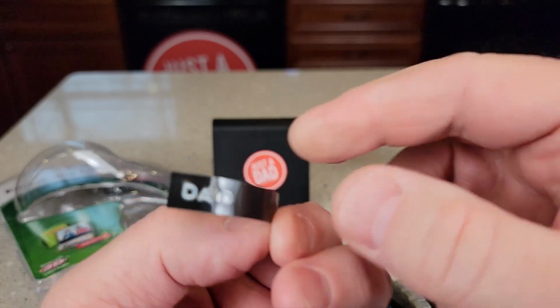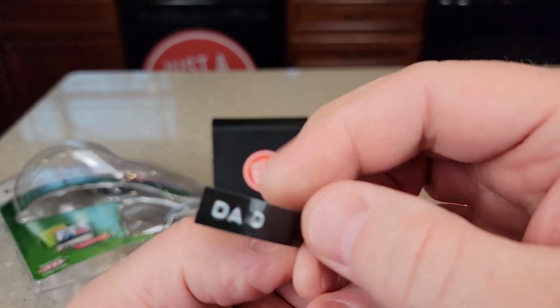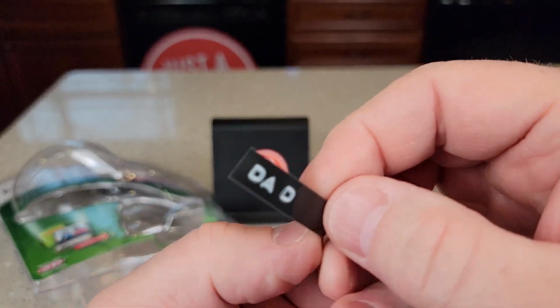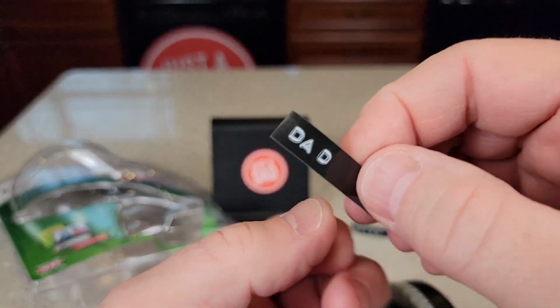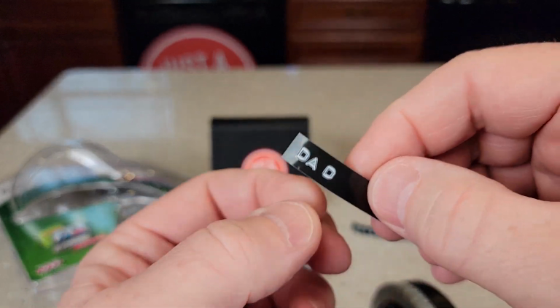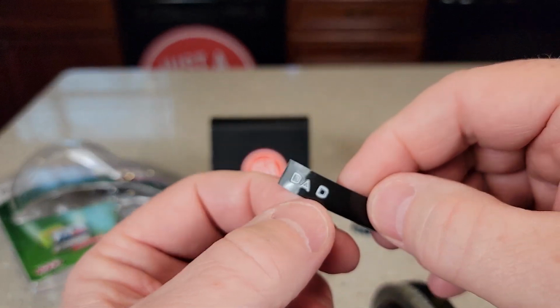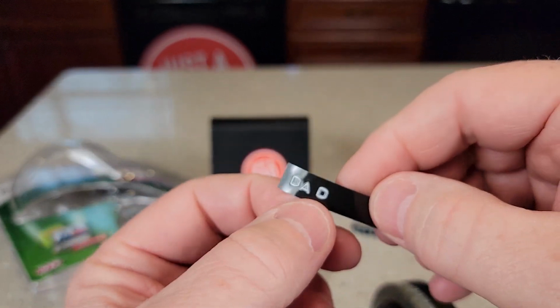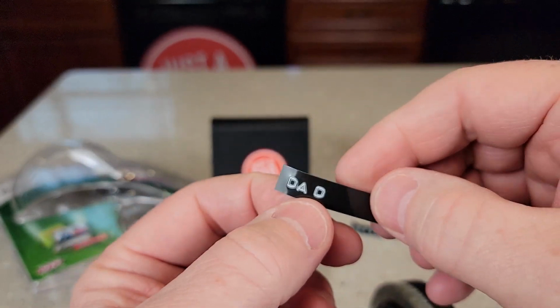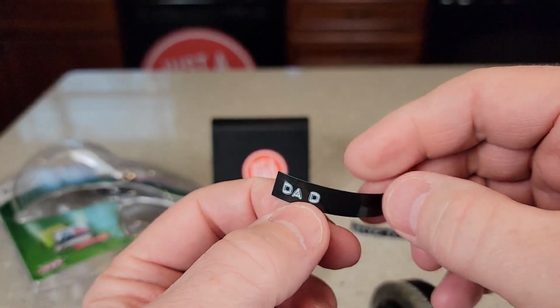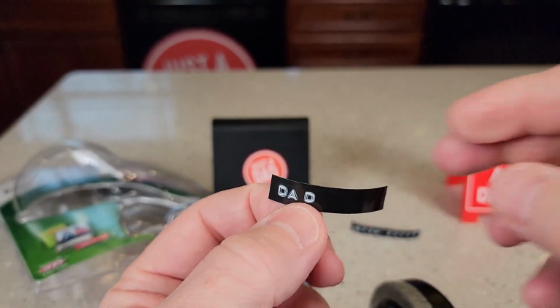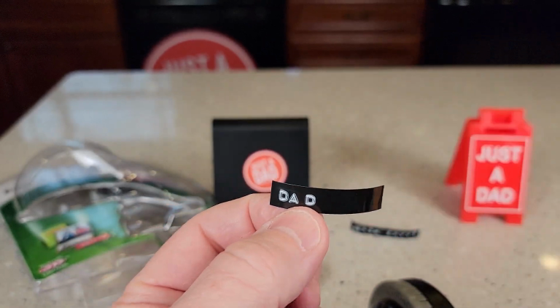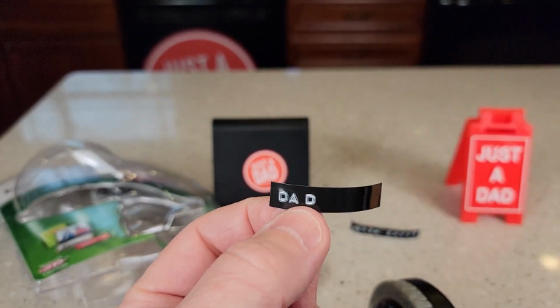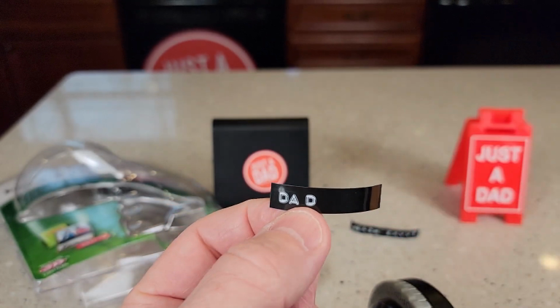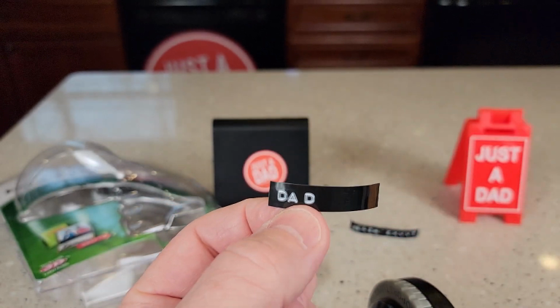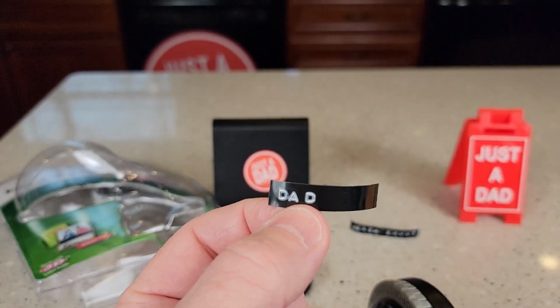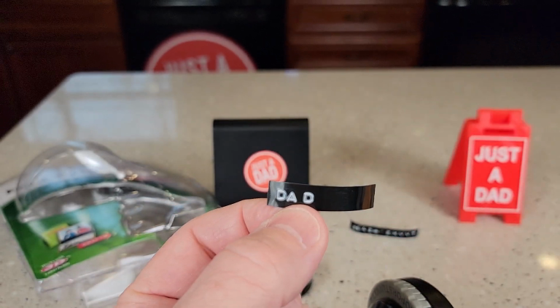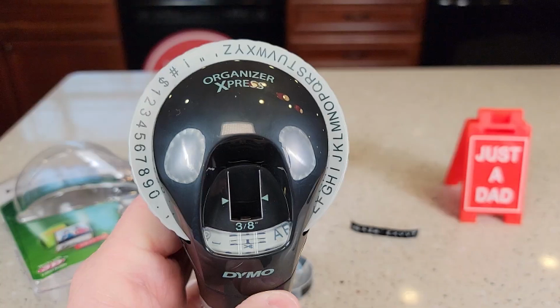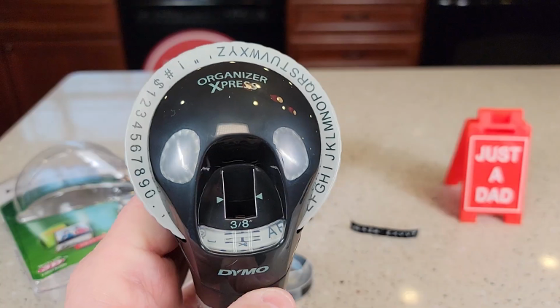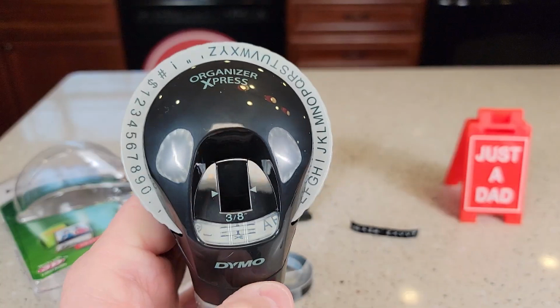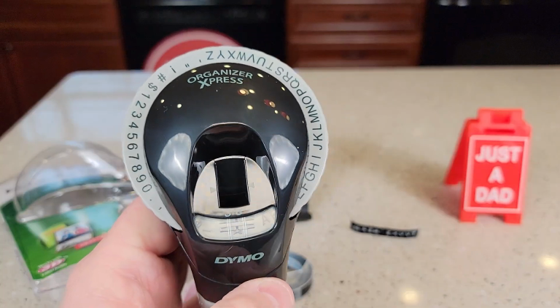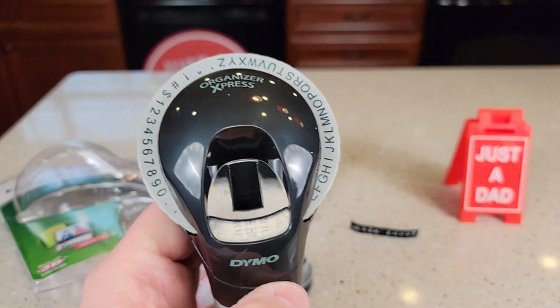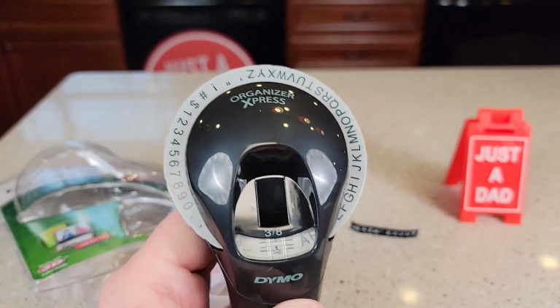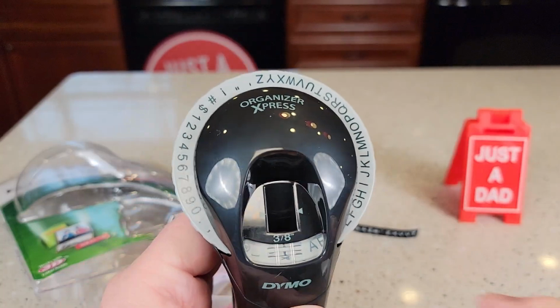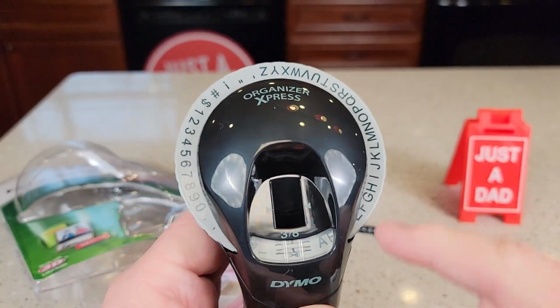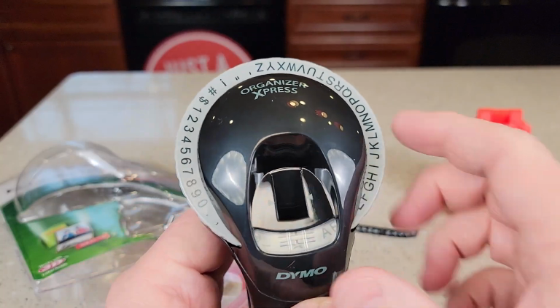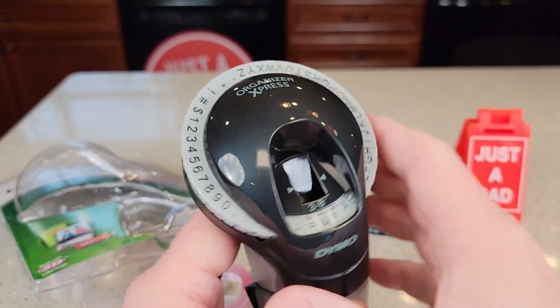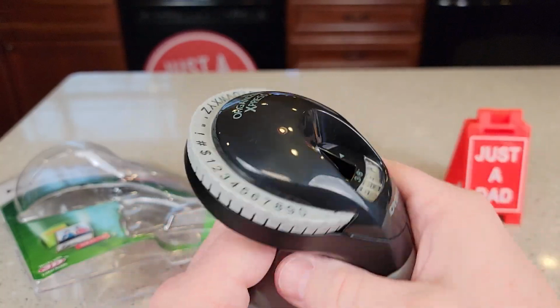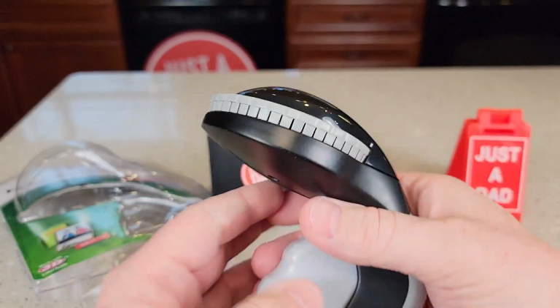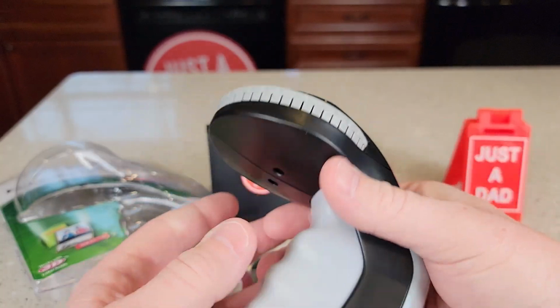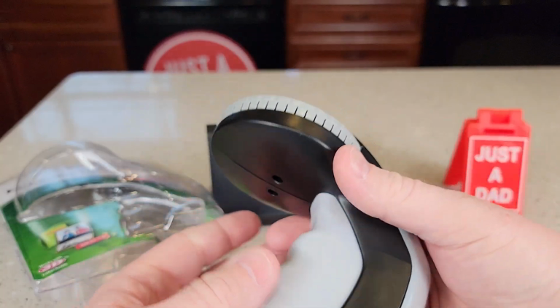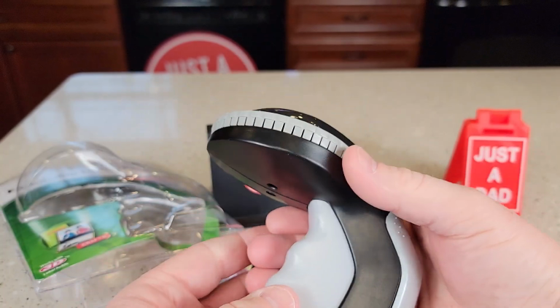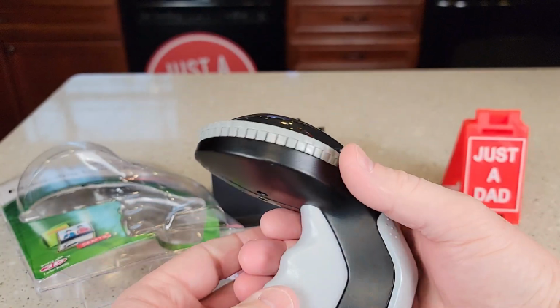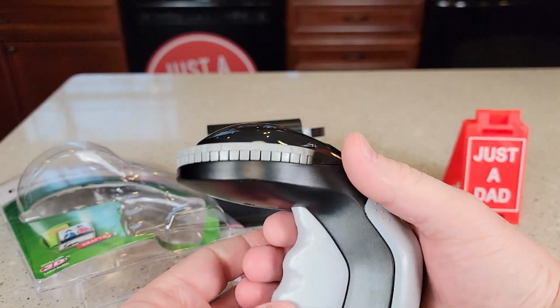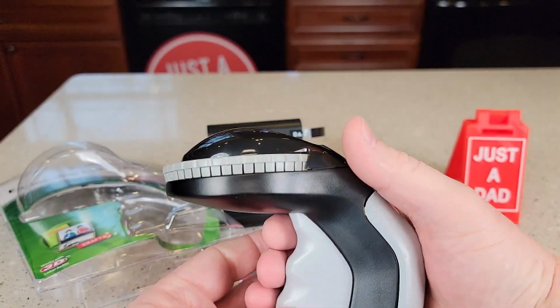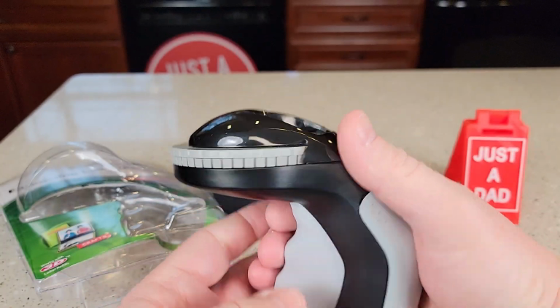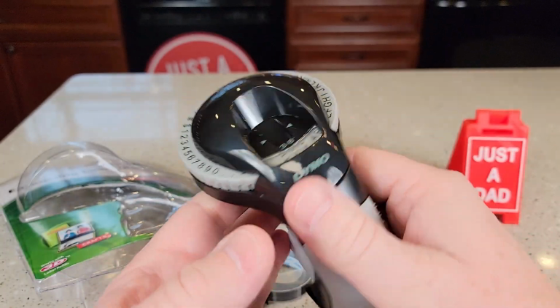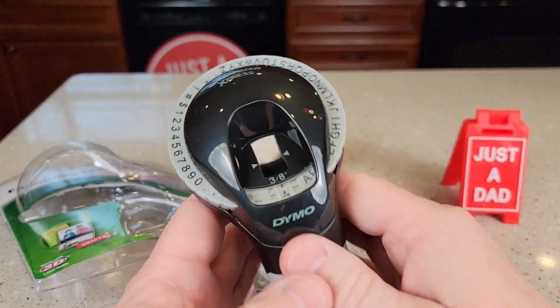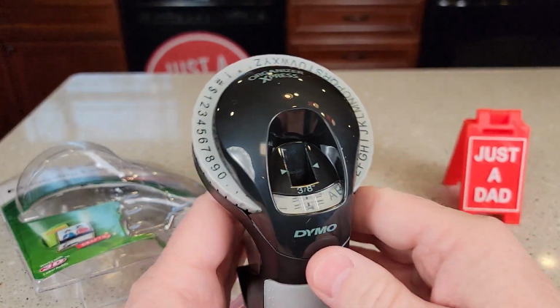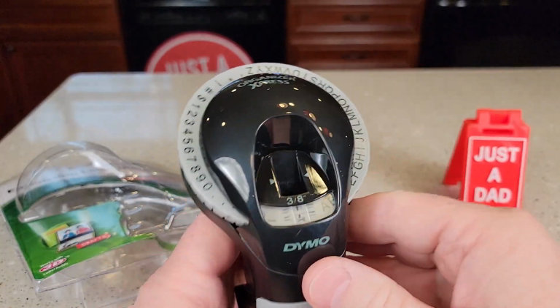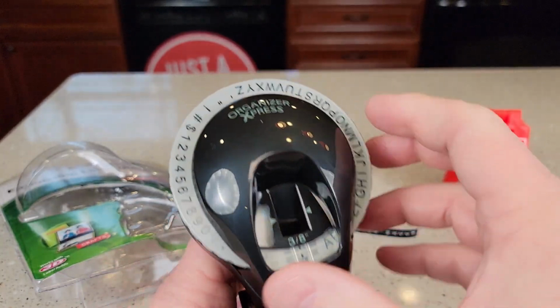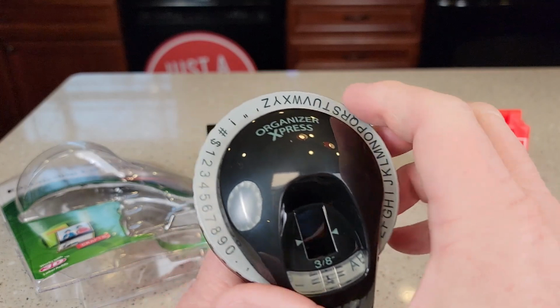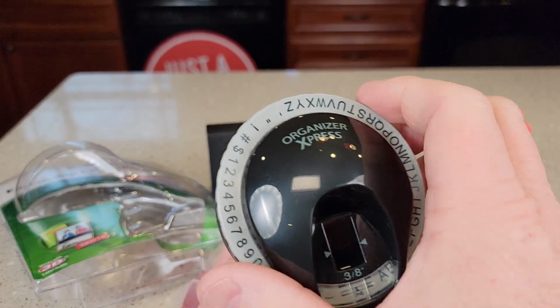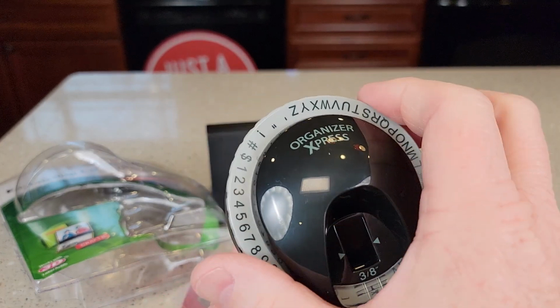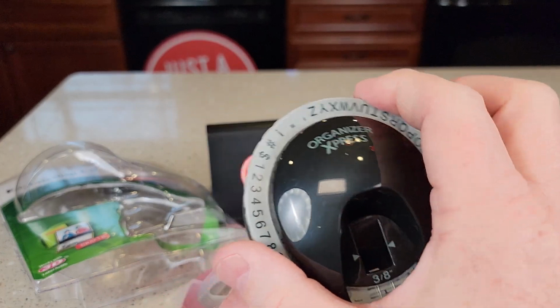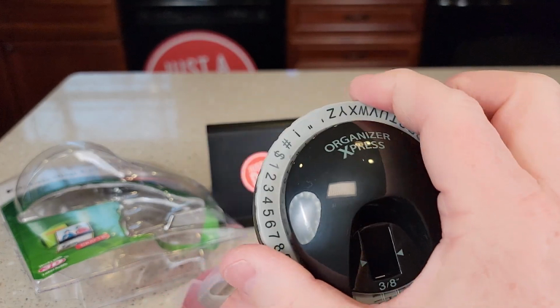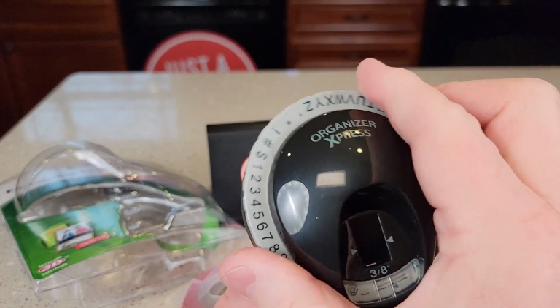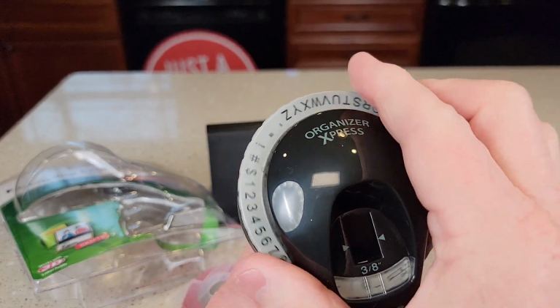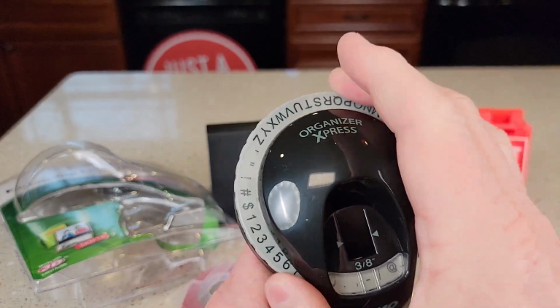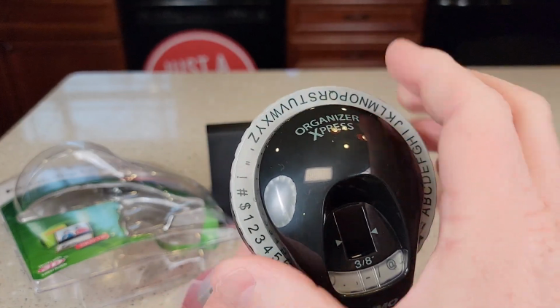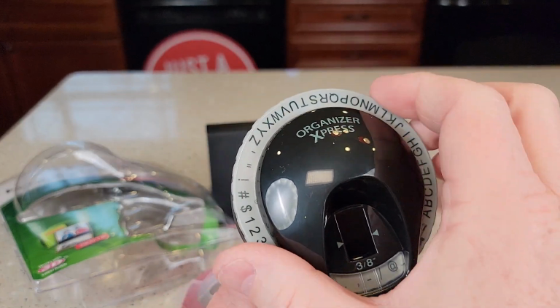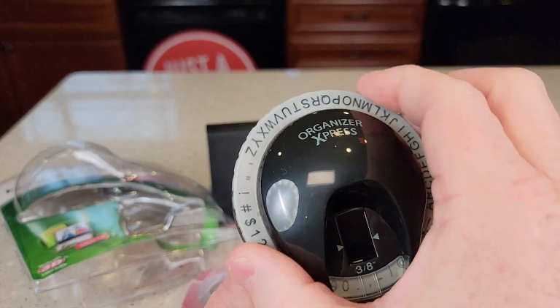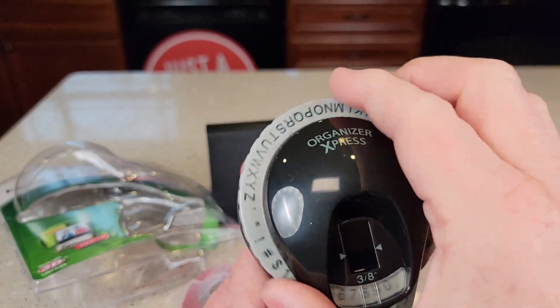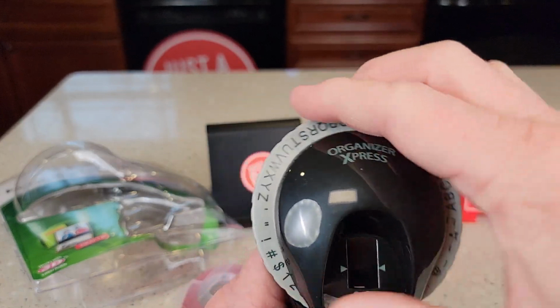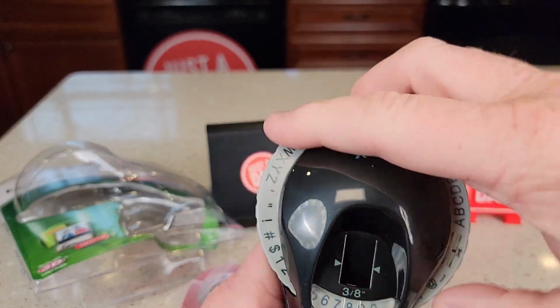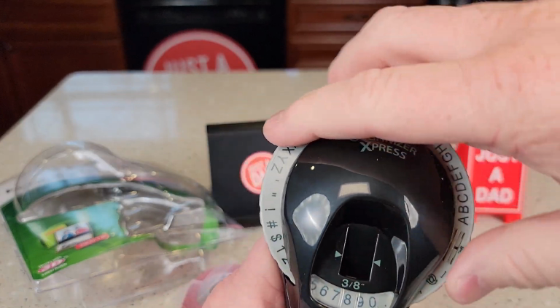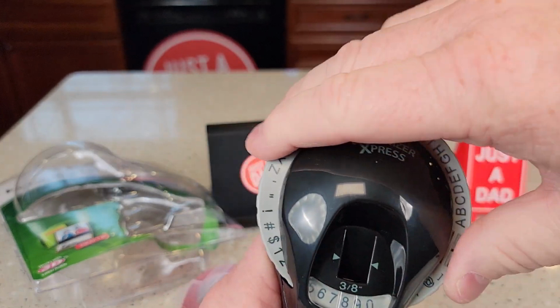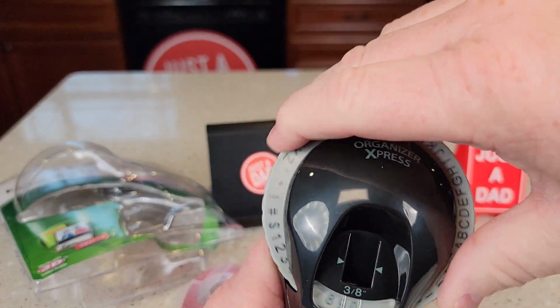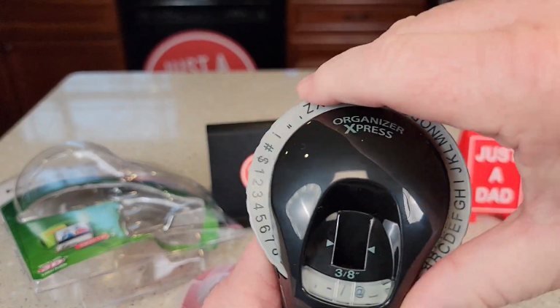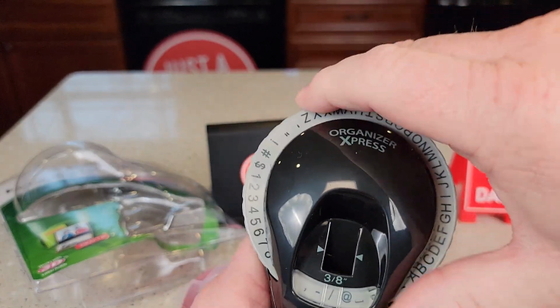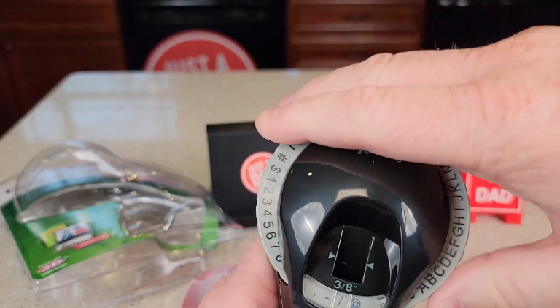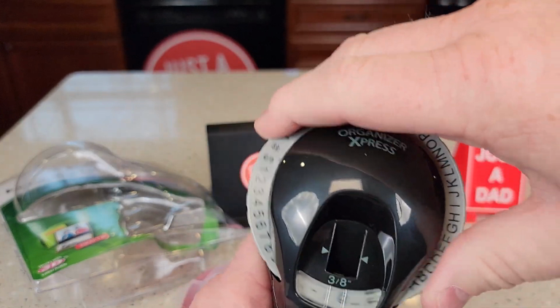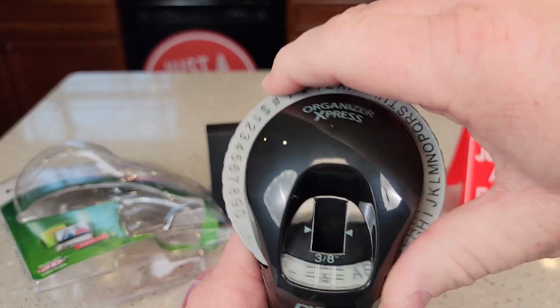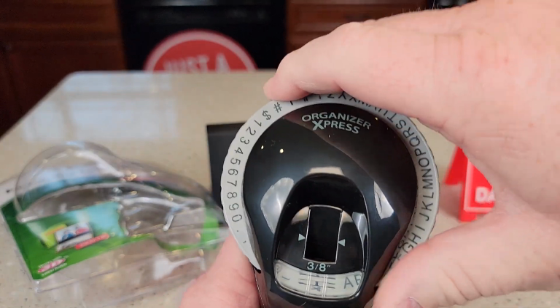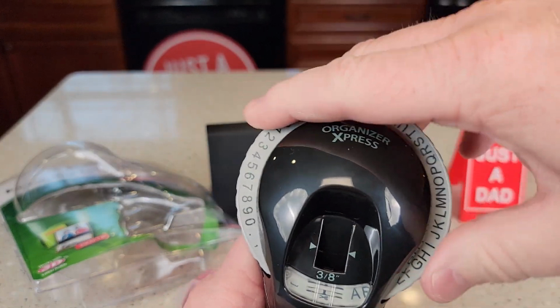That's a really nice feature. Again, very, very simple to operate. You're simply going to turn this — you can turn it any which way.